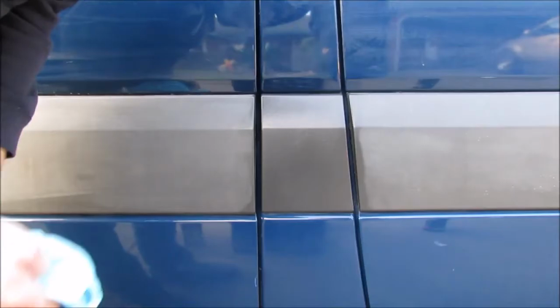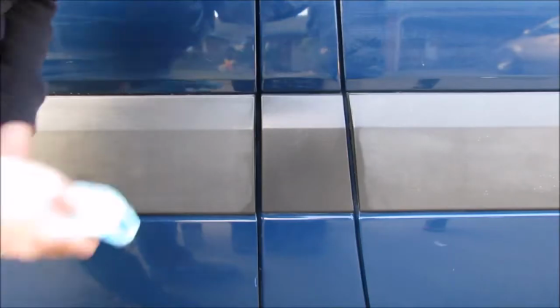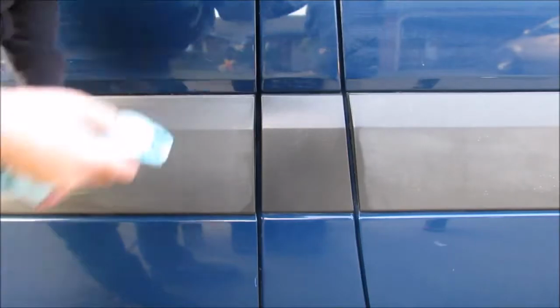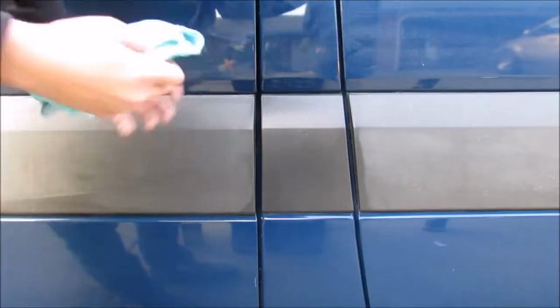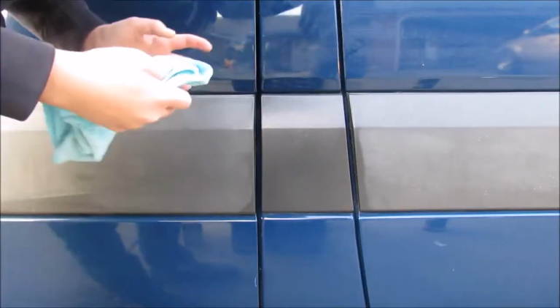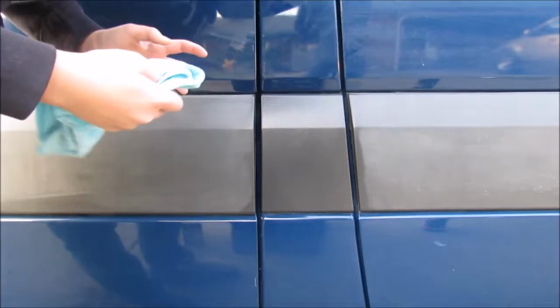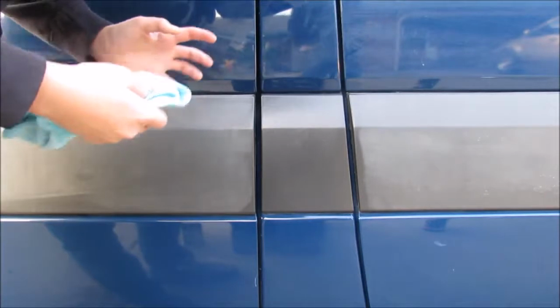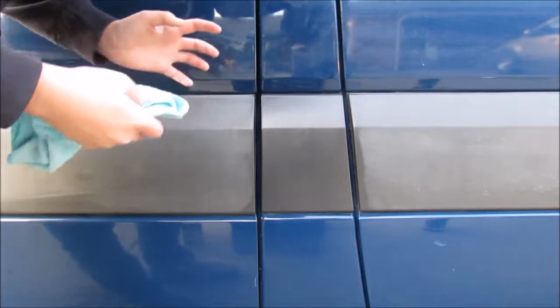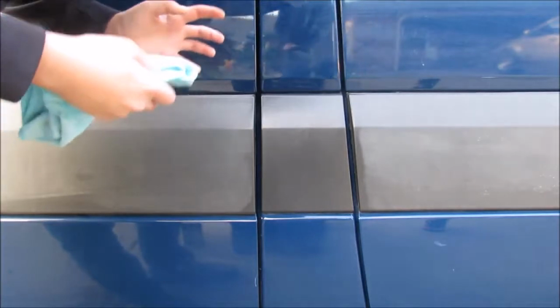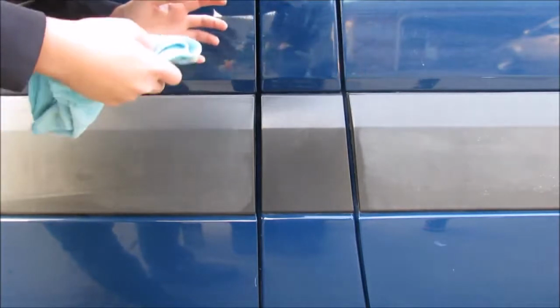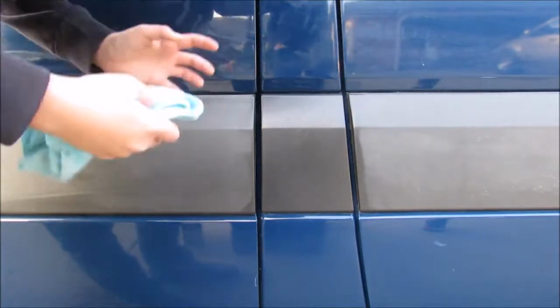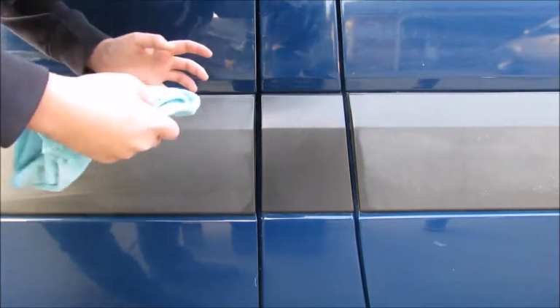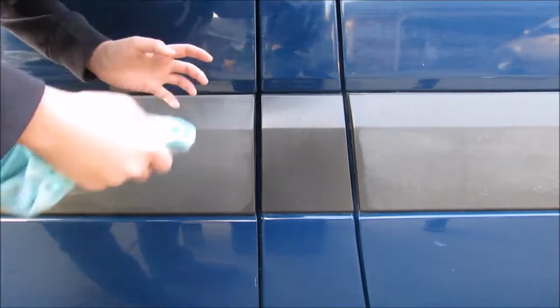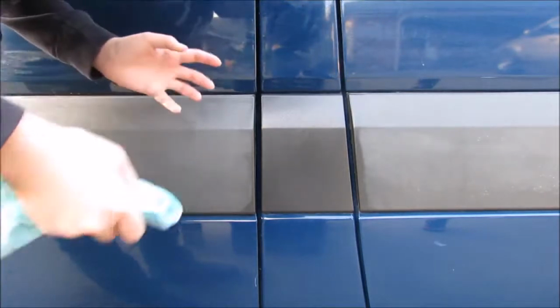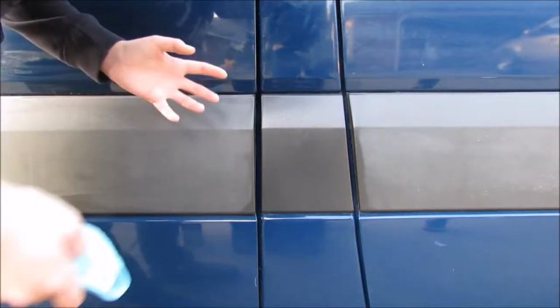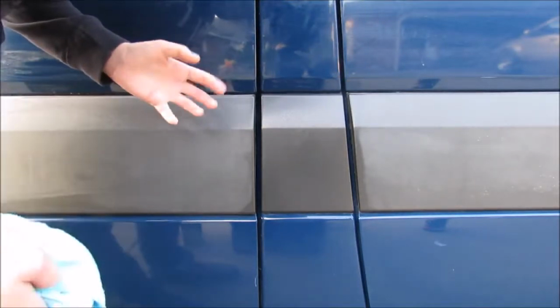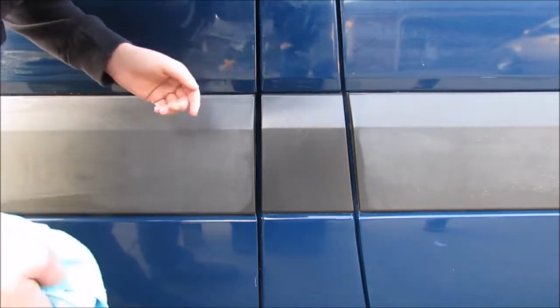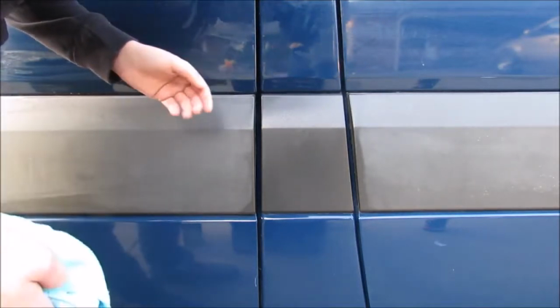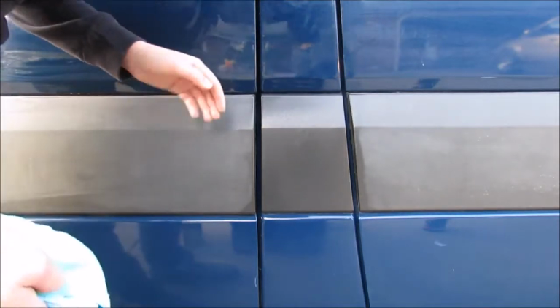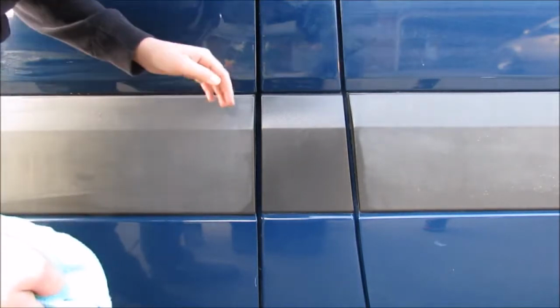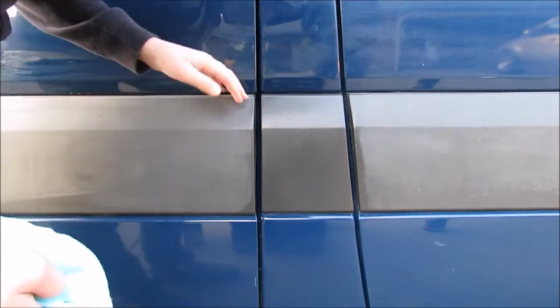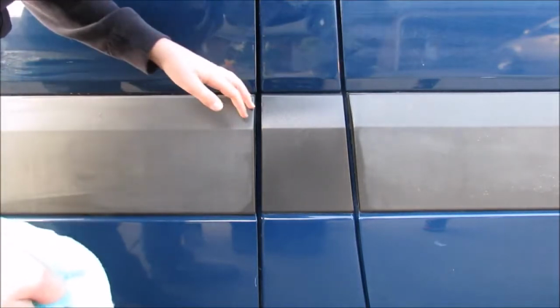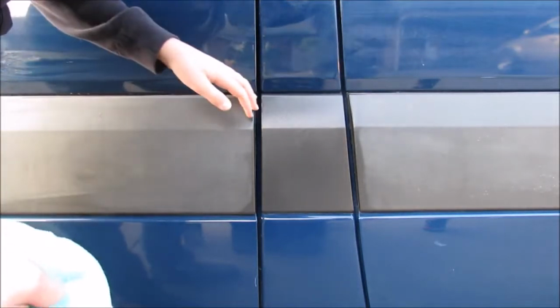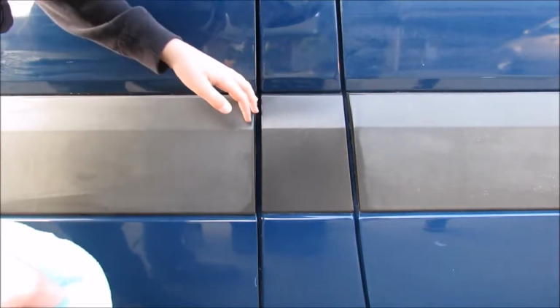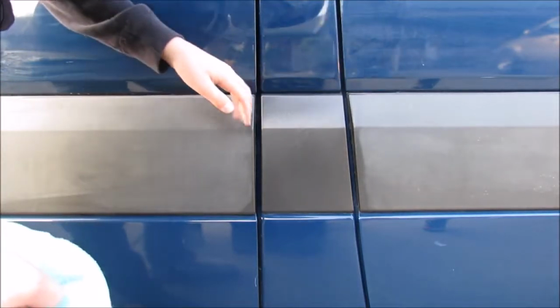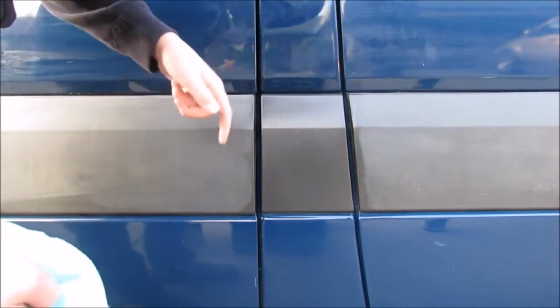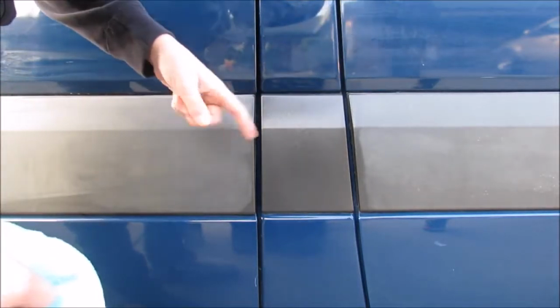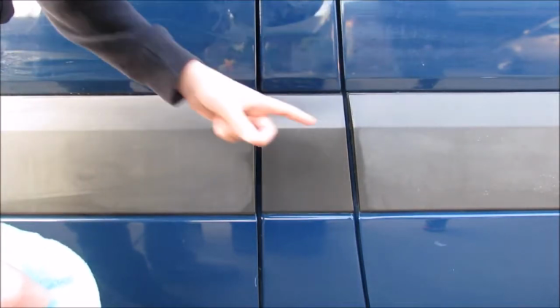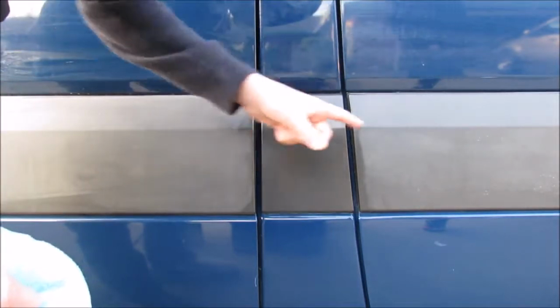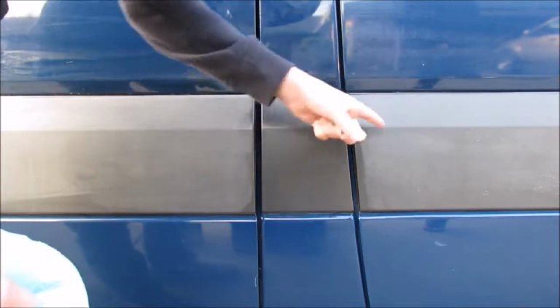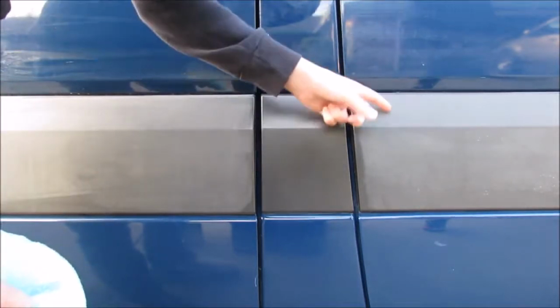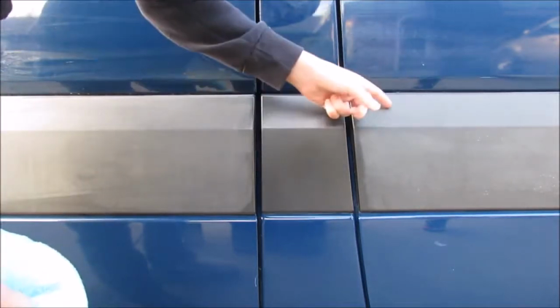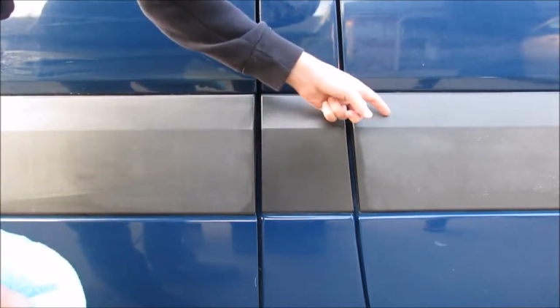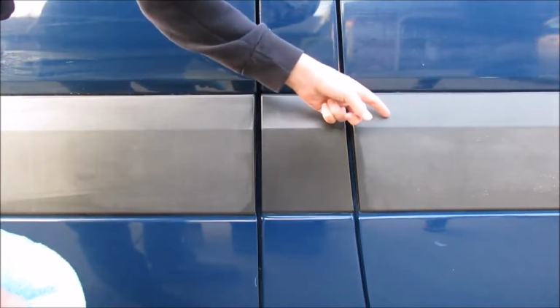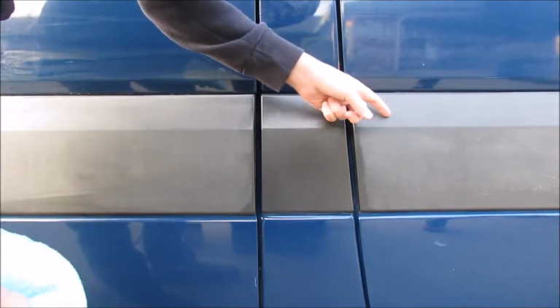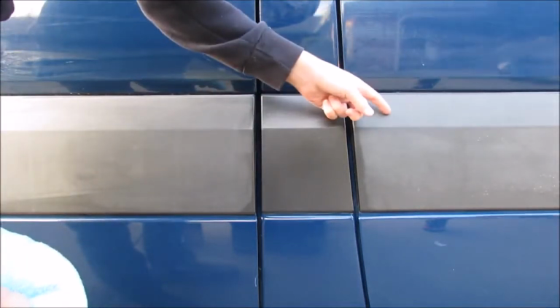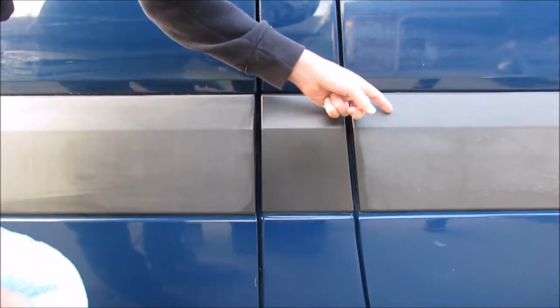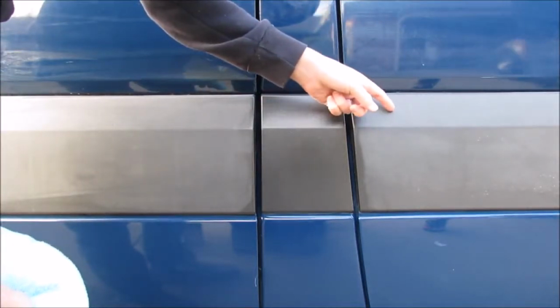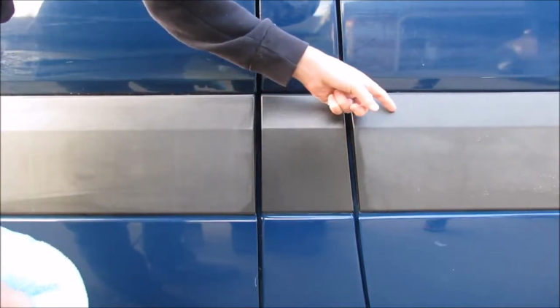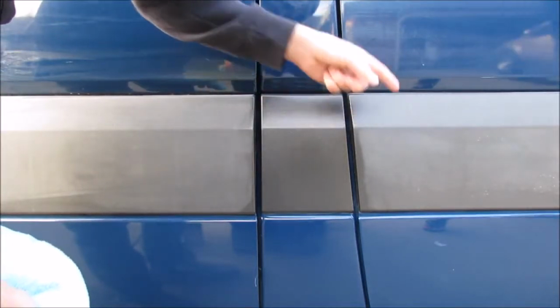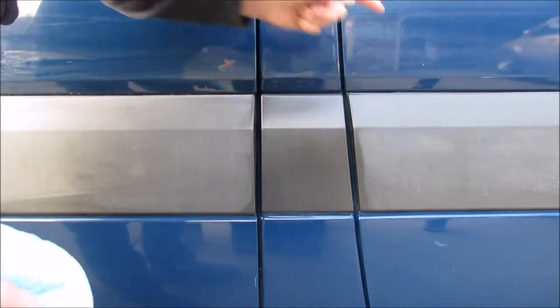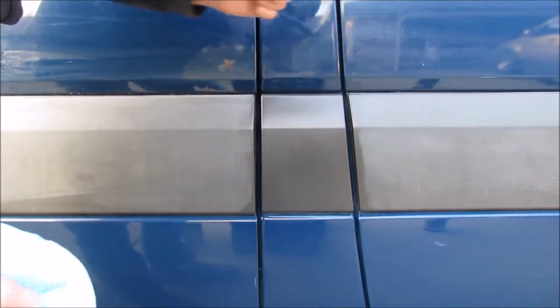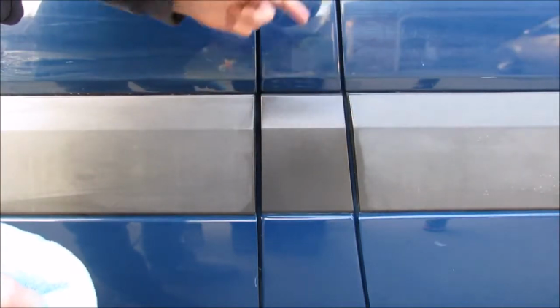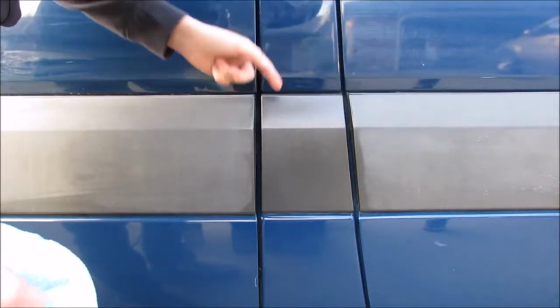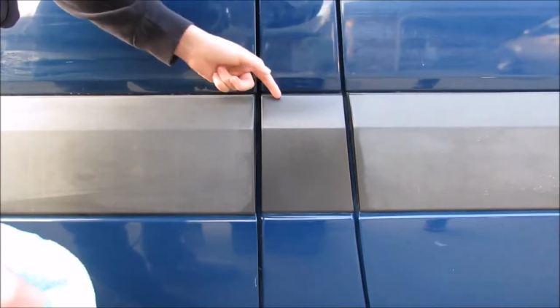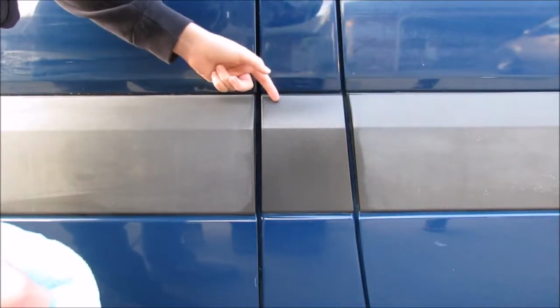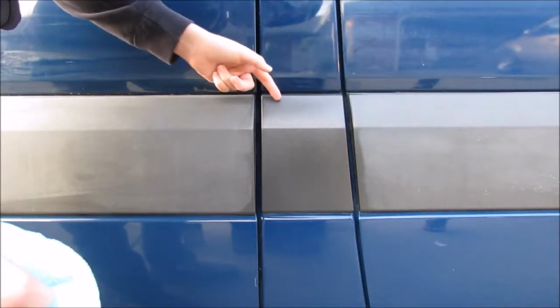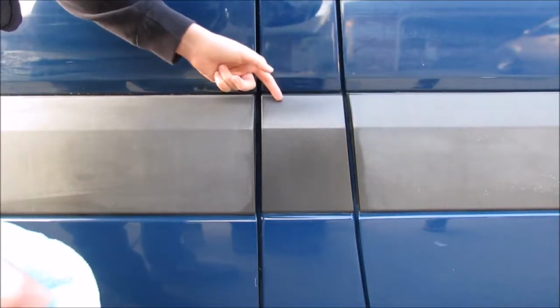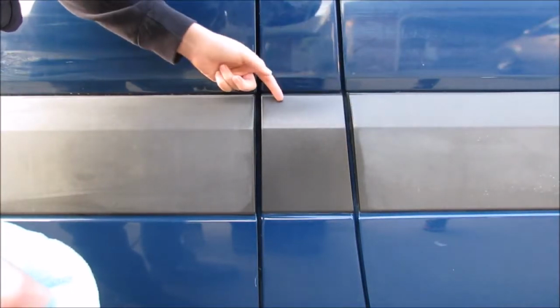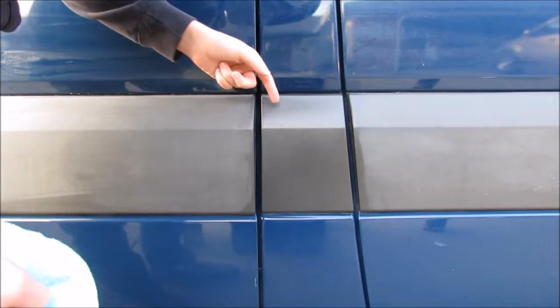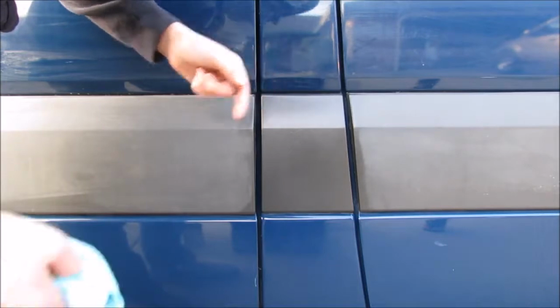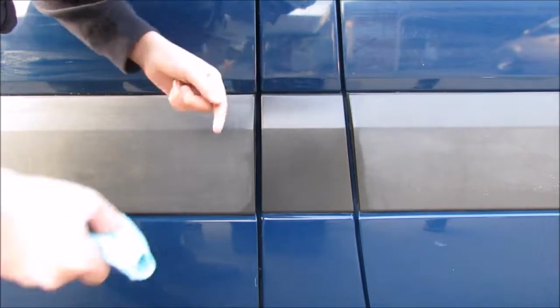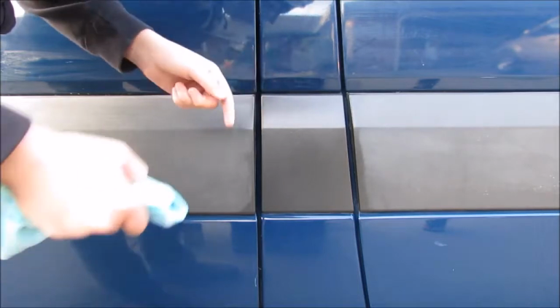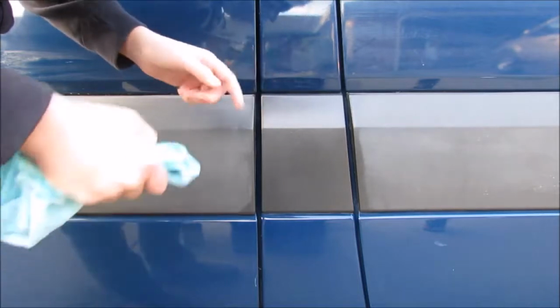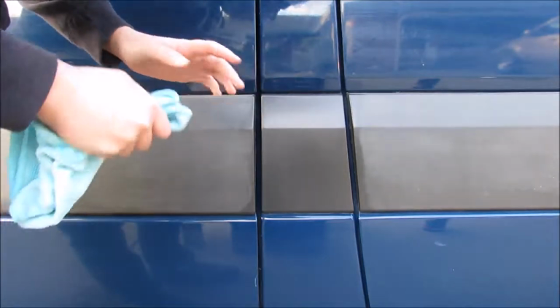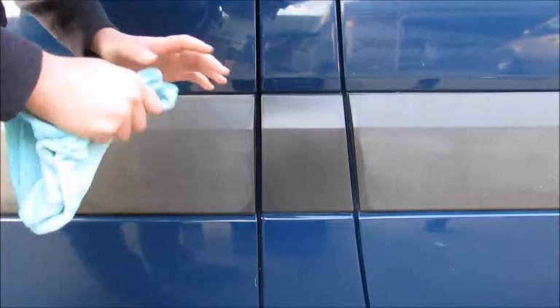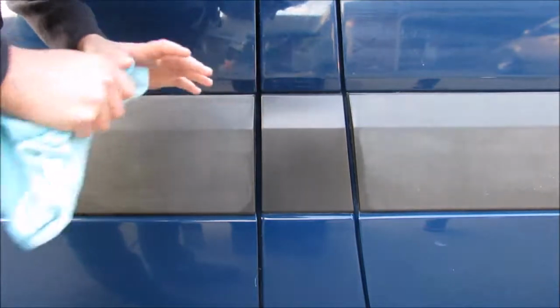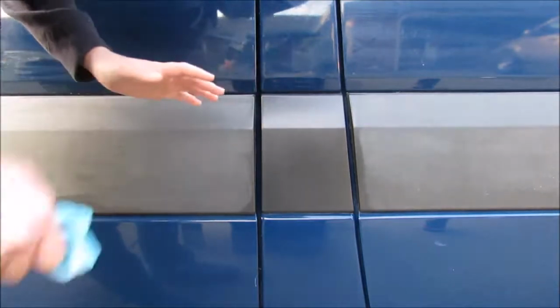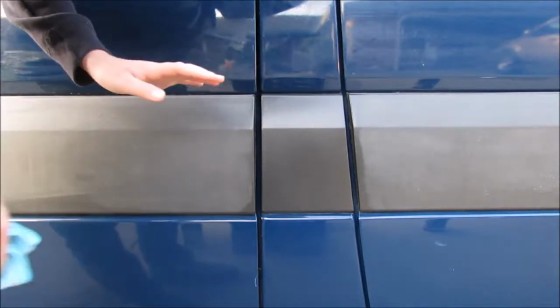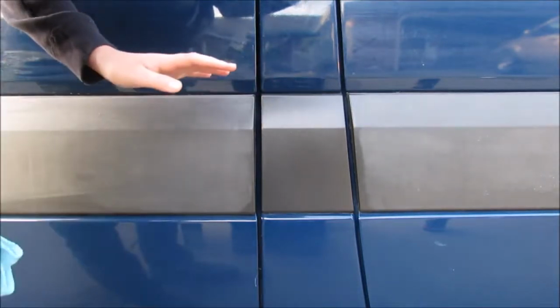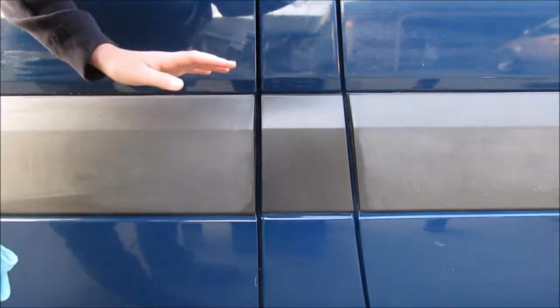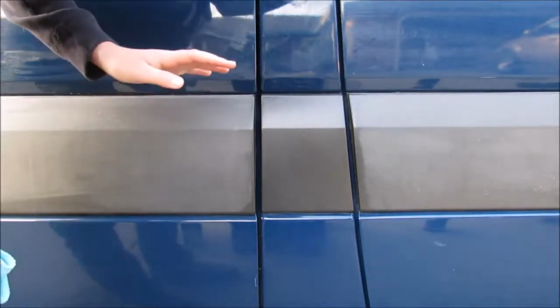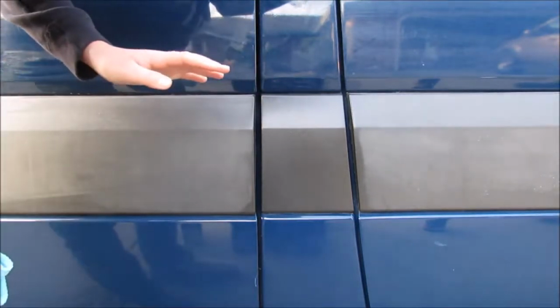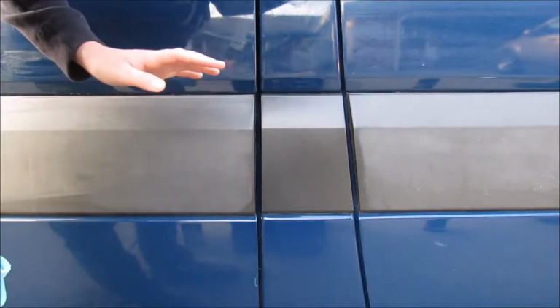And wow, this is amazing. Look how bright and shiny this is. This is what it was like before, and this is what it looks like now with just a little bit of rubbing.